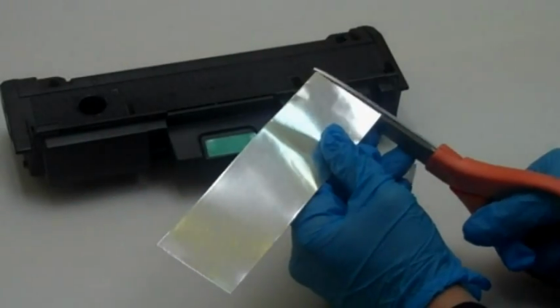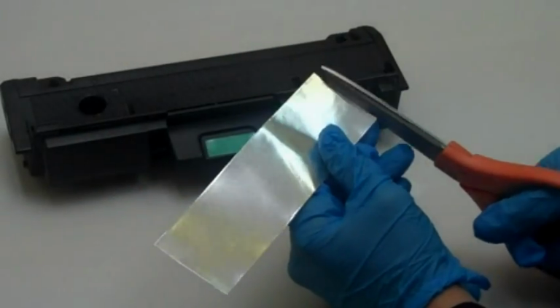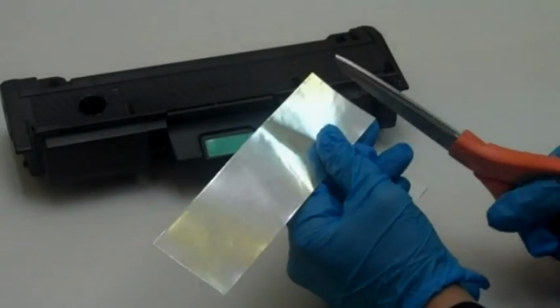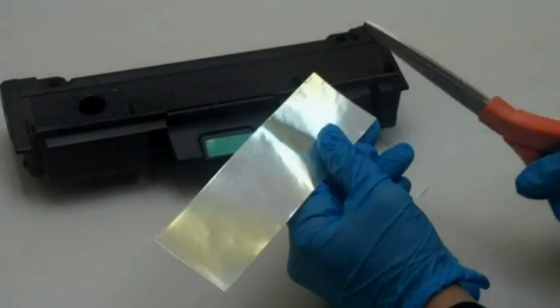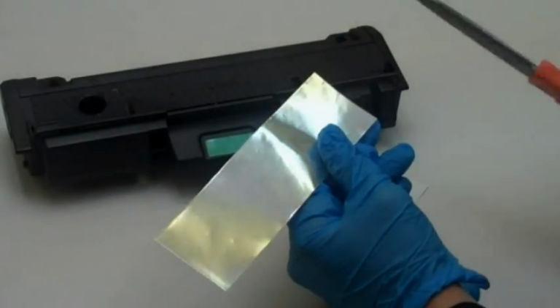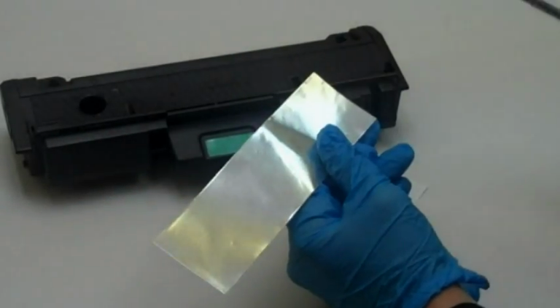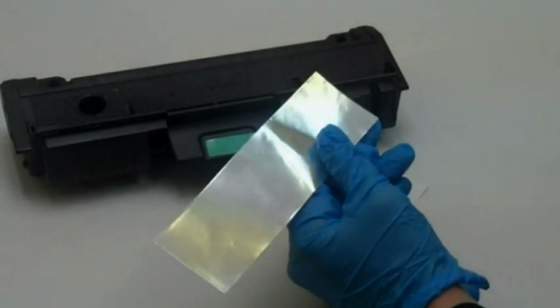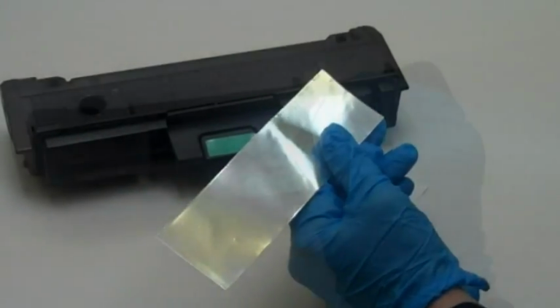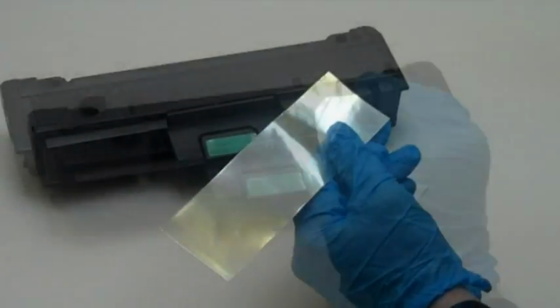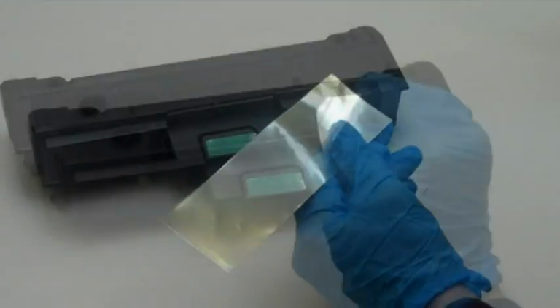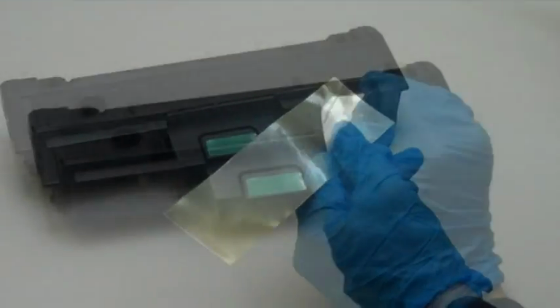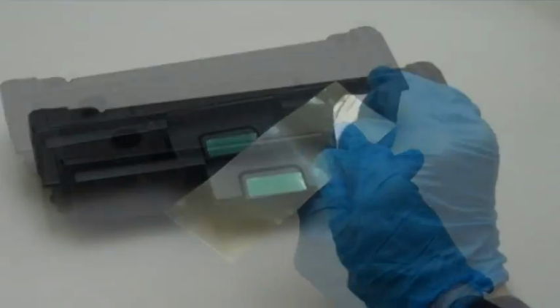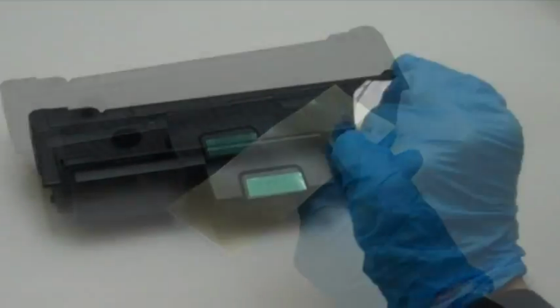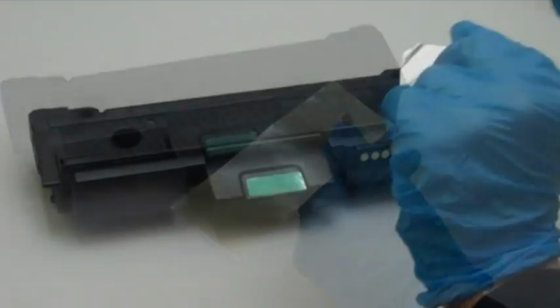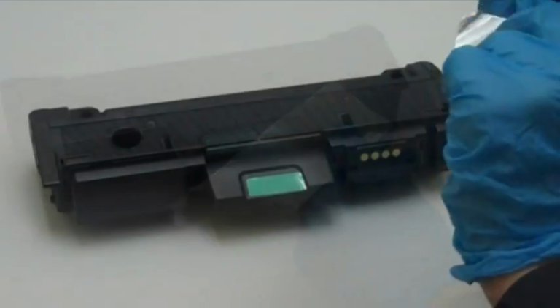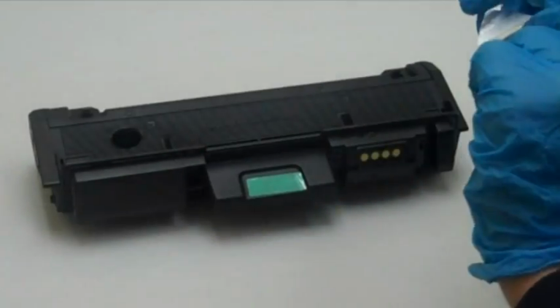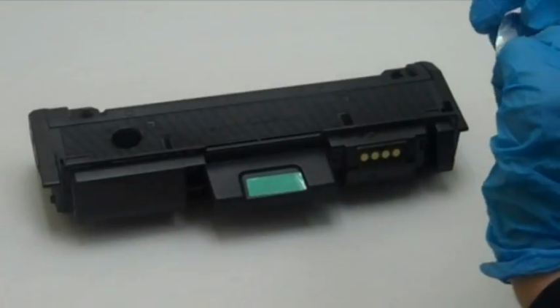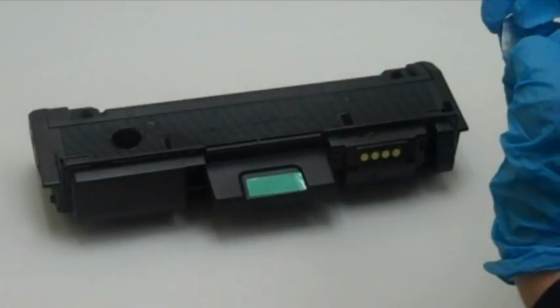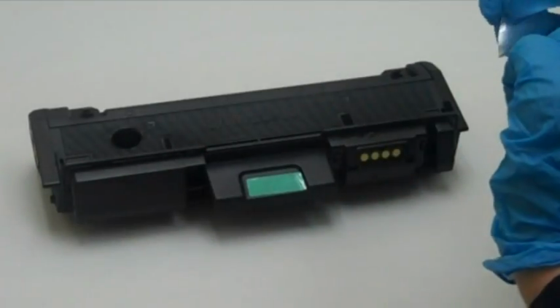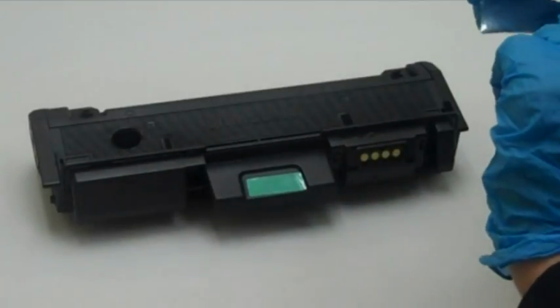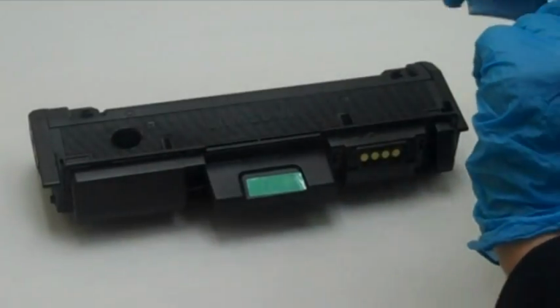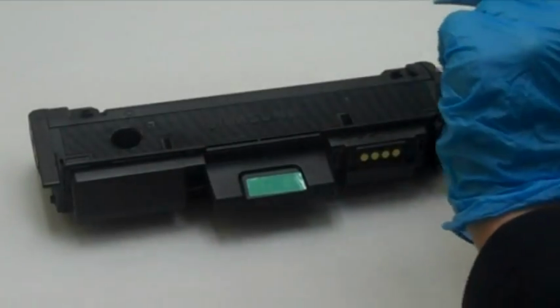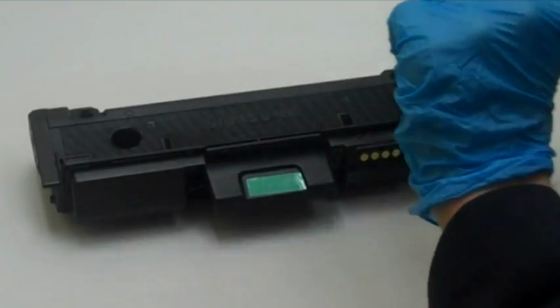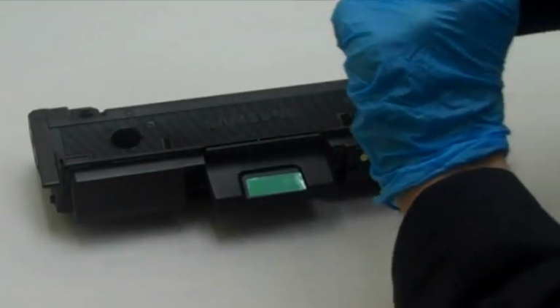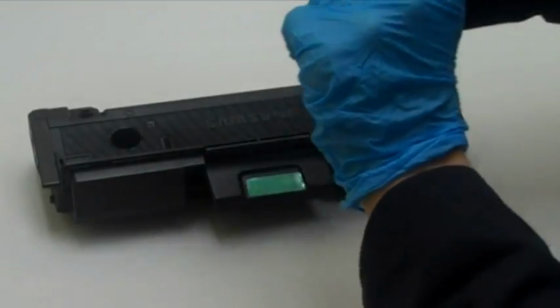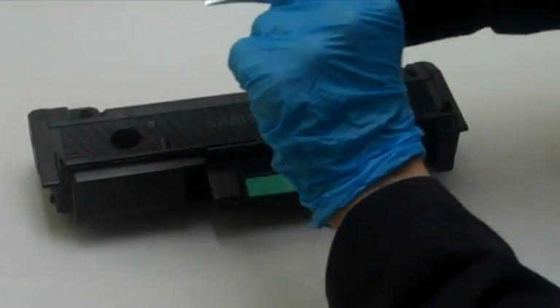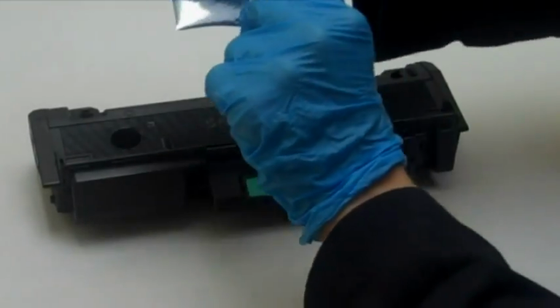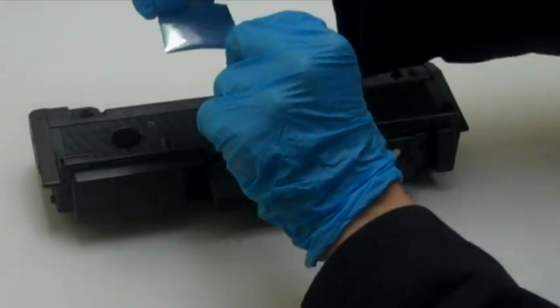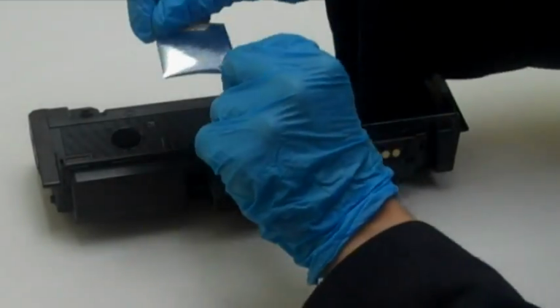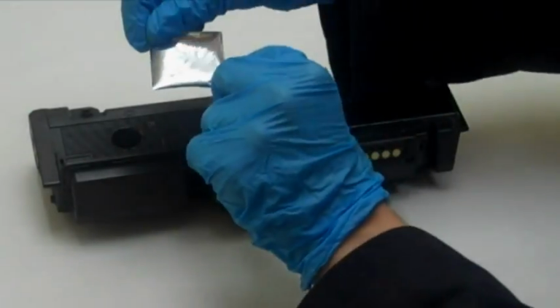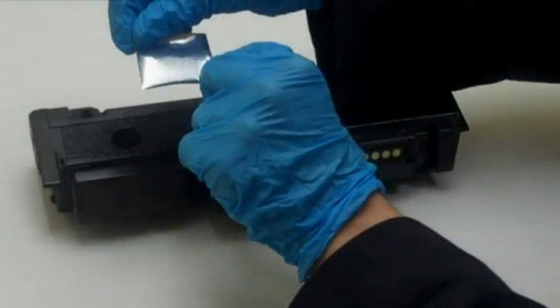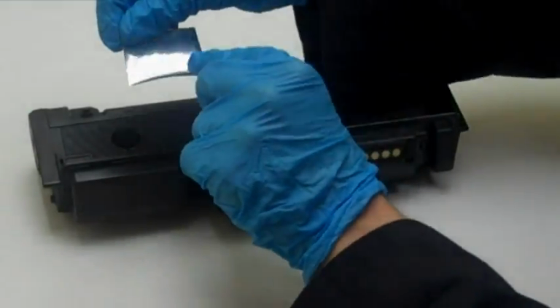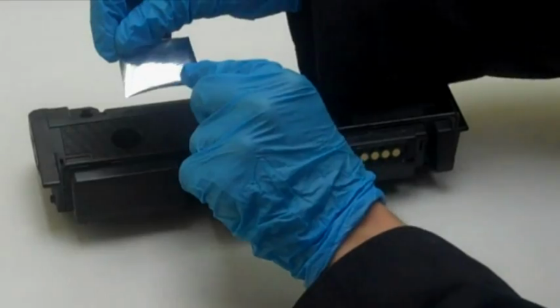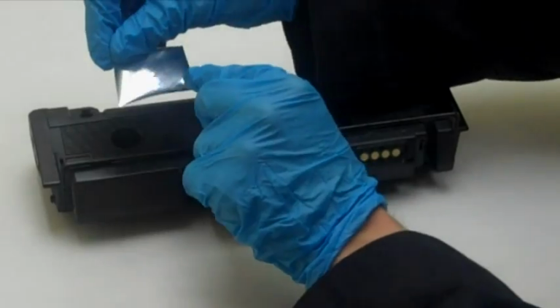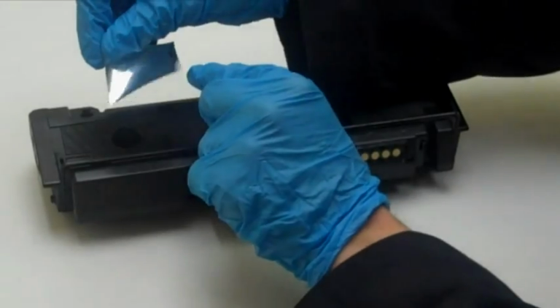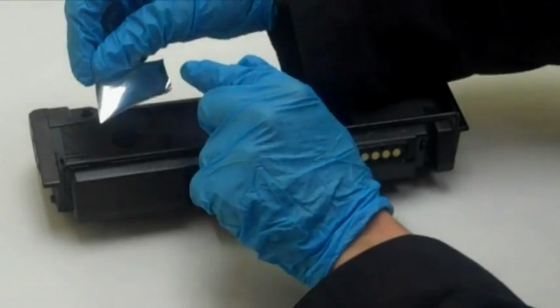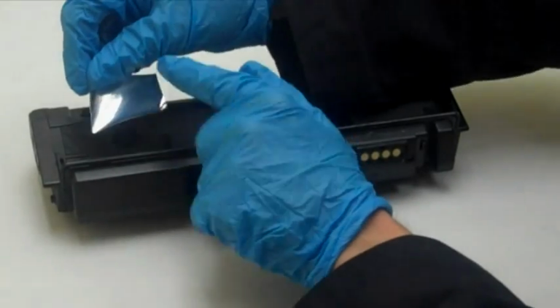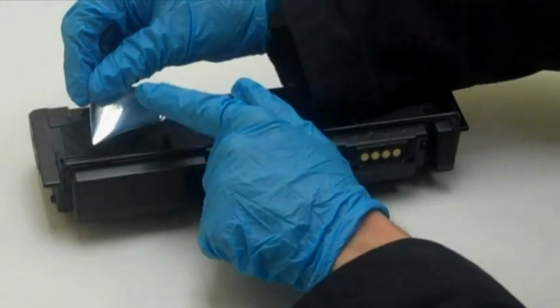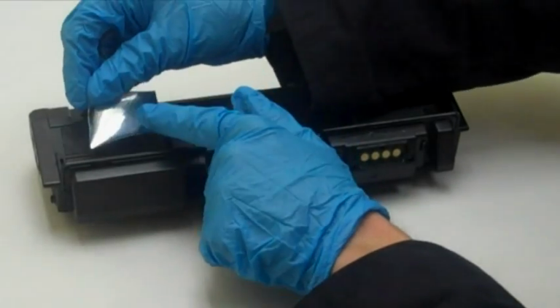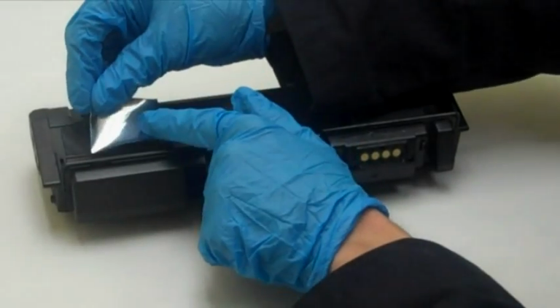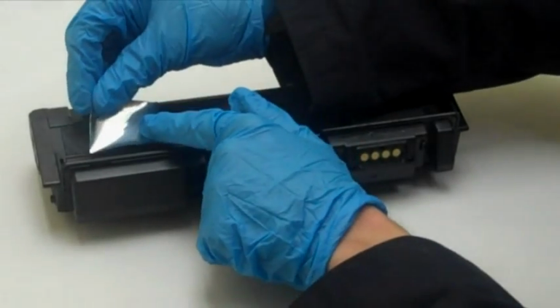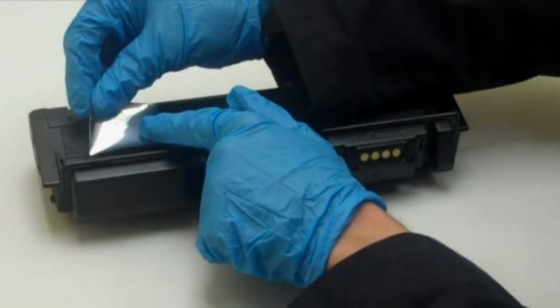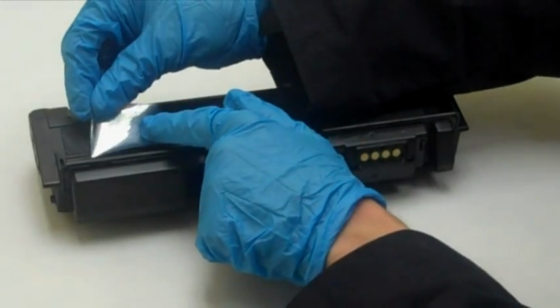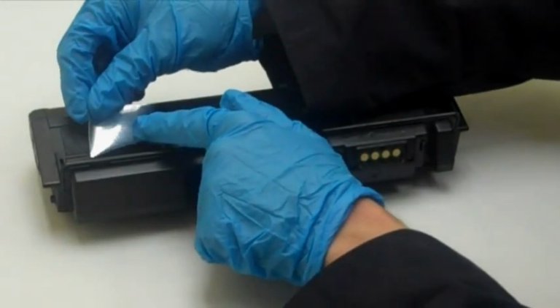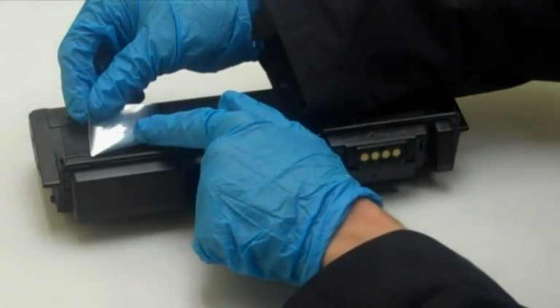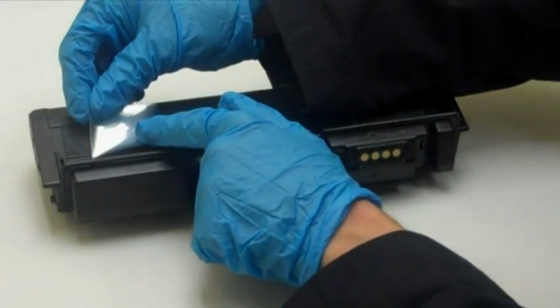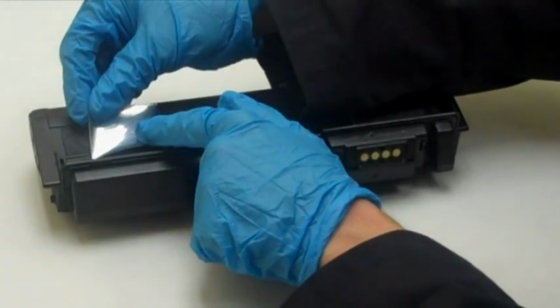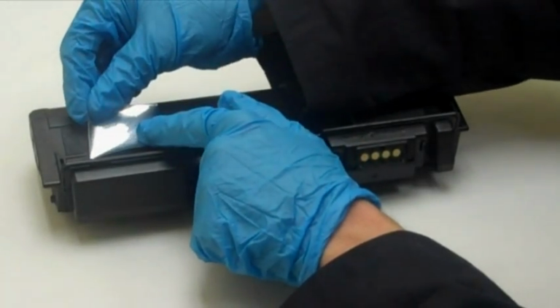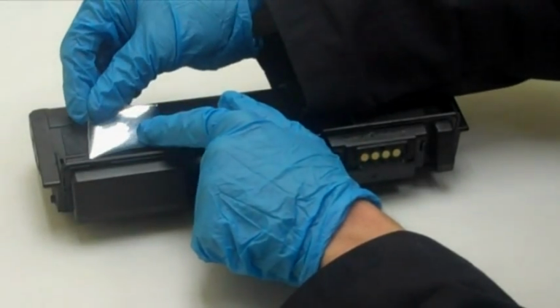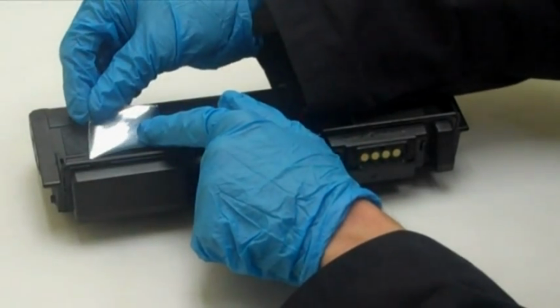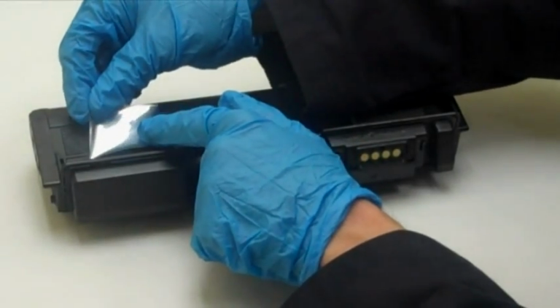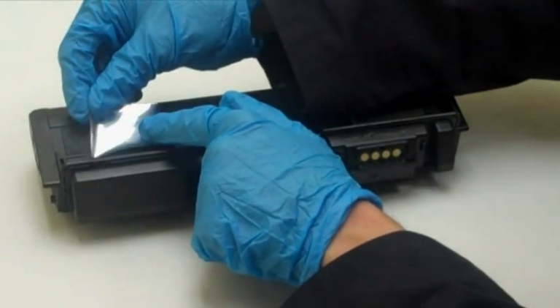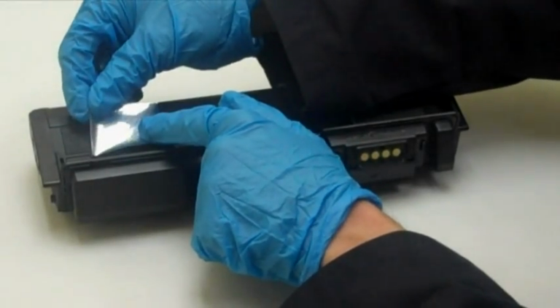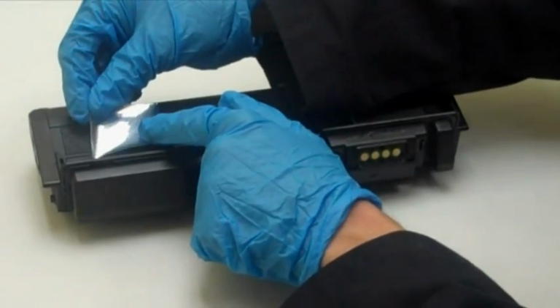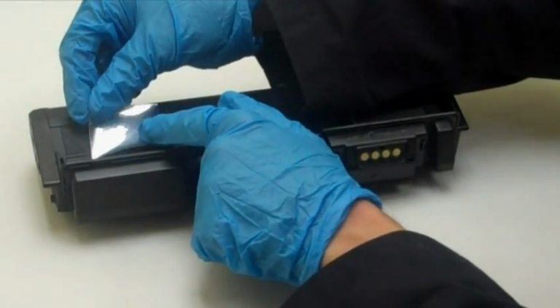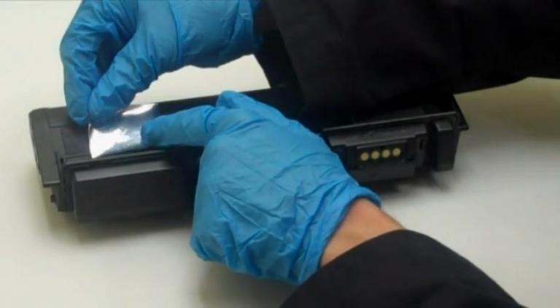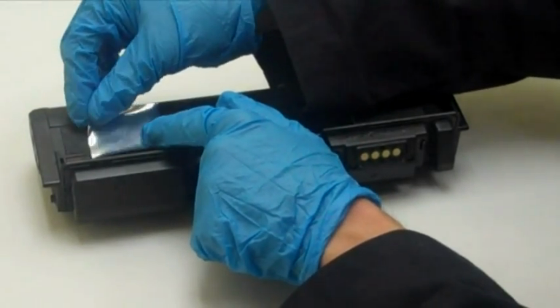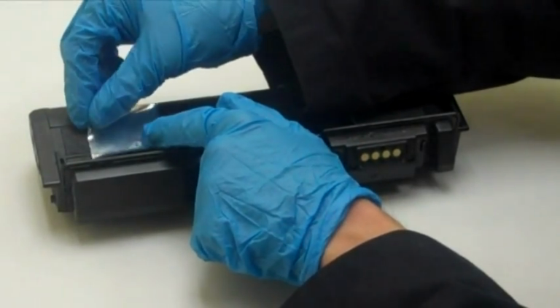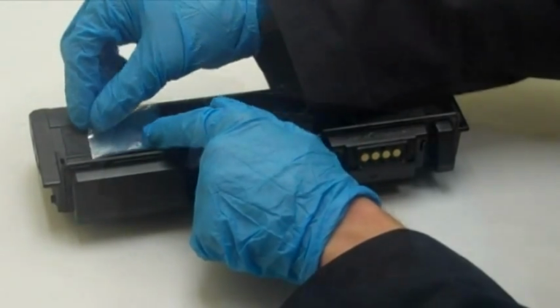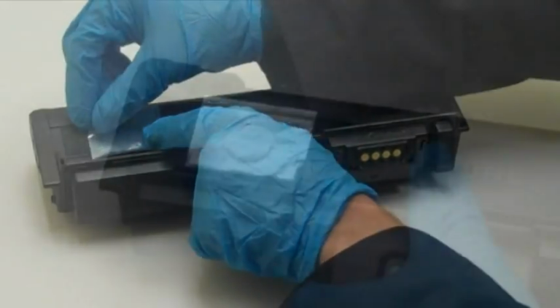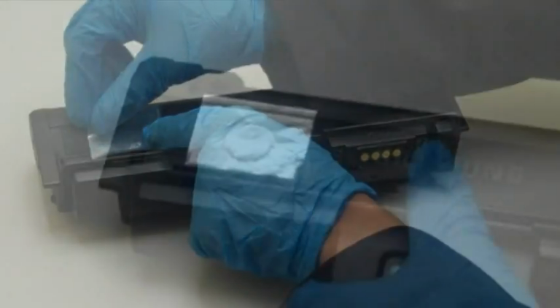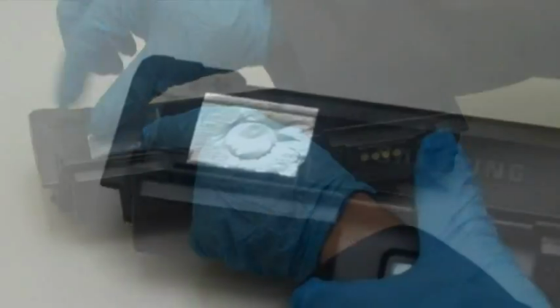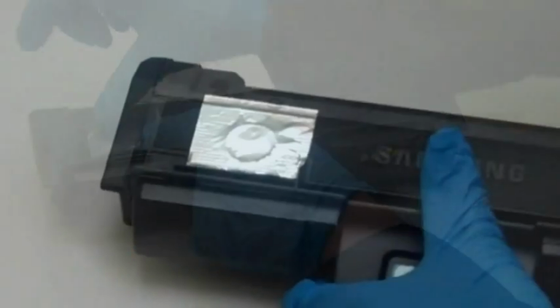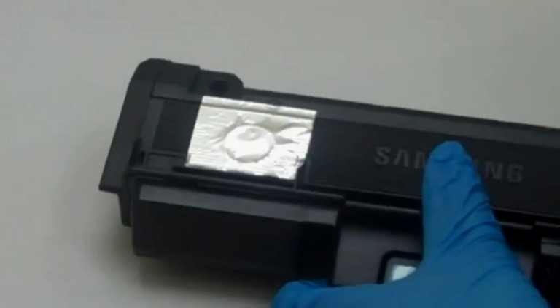Step 4: seal the hole with some aluminum duct tape. The tape you need is included in the toner kit.